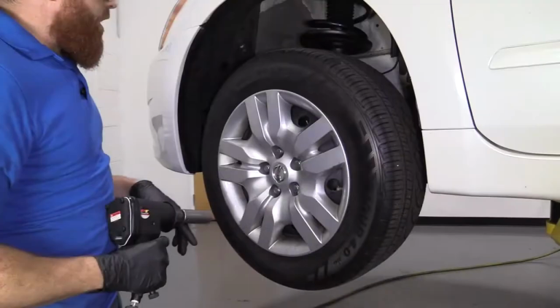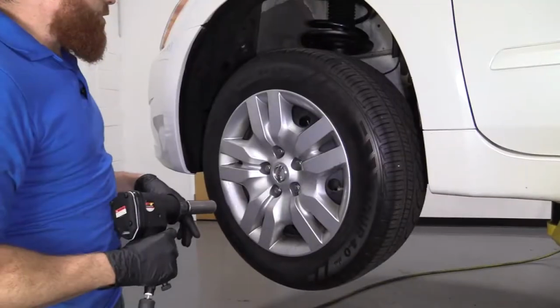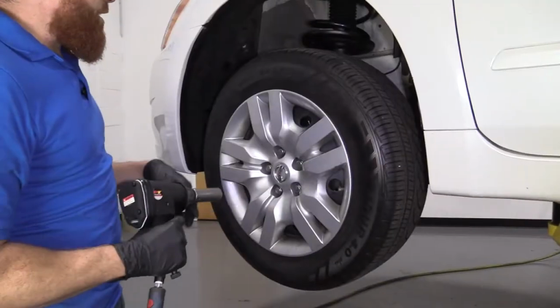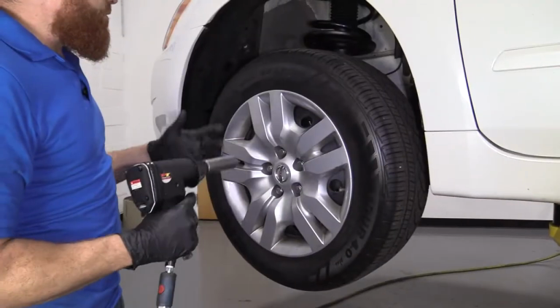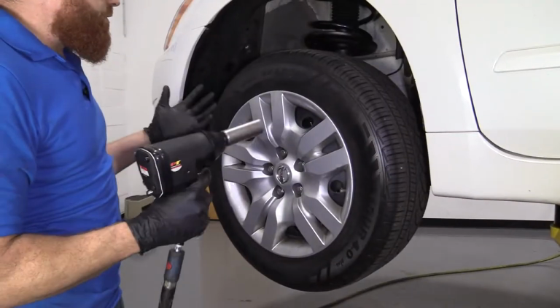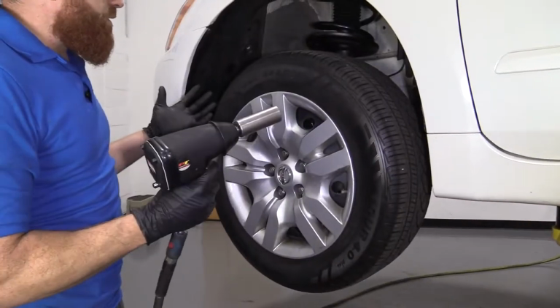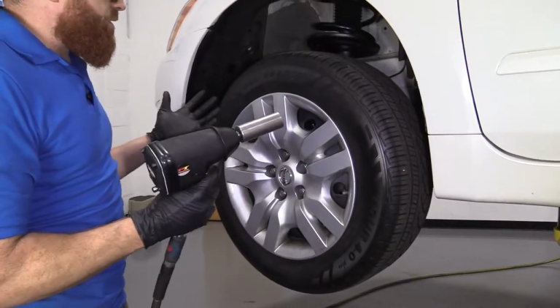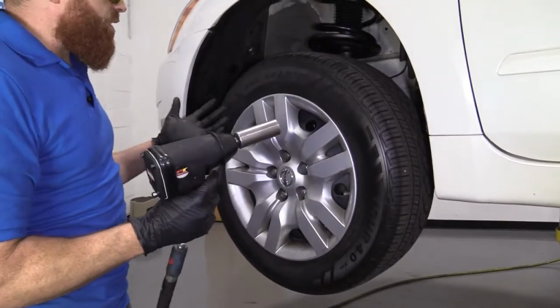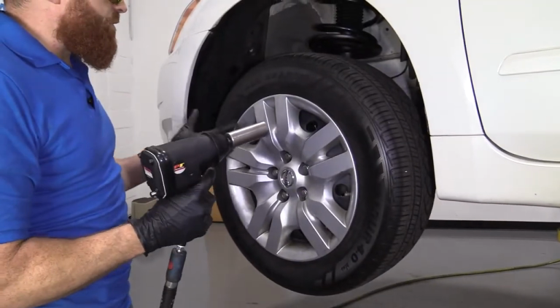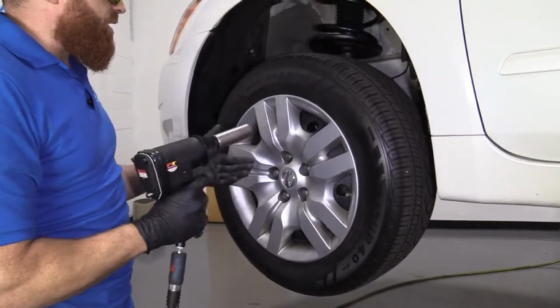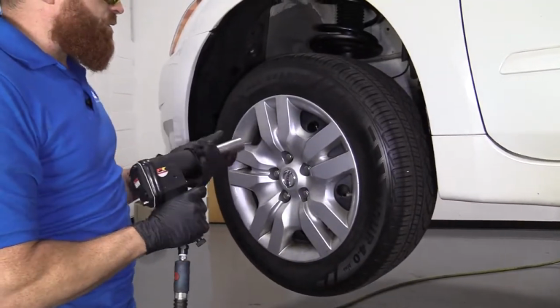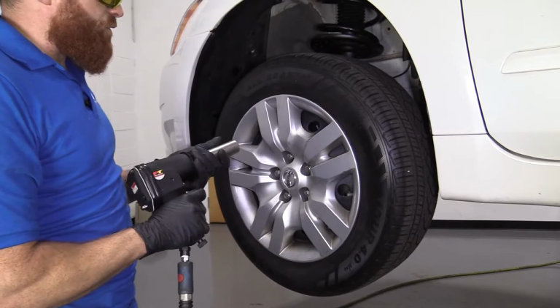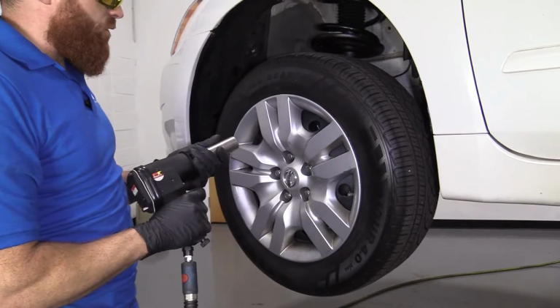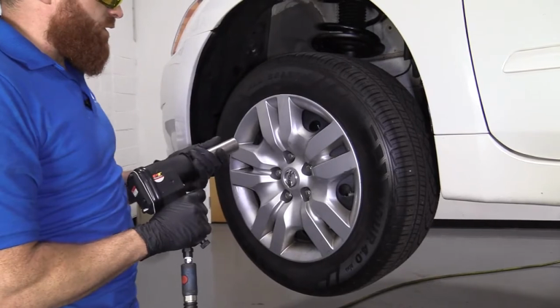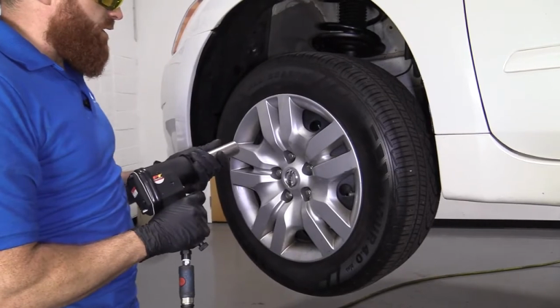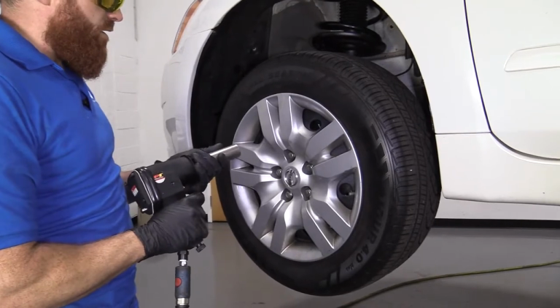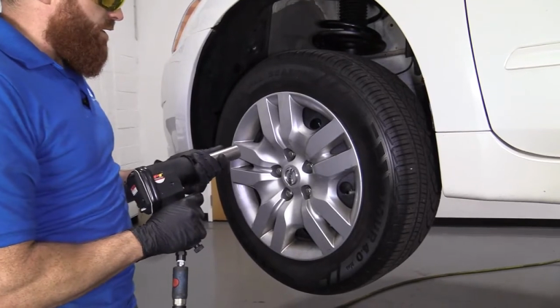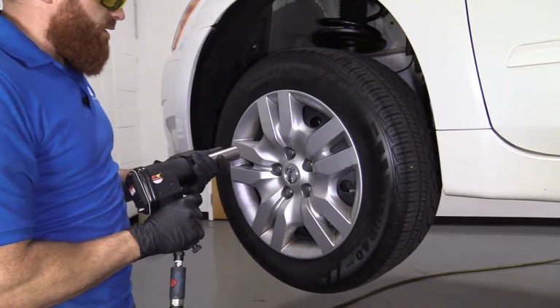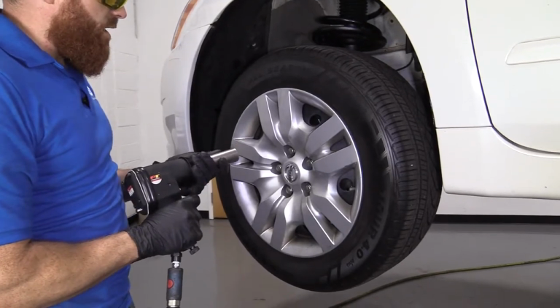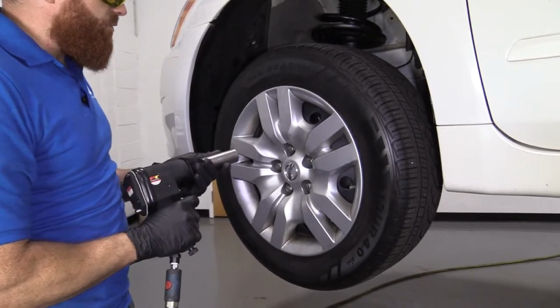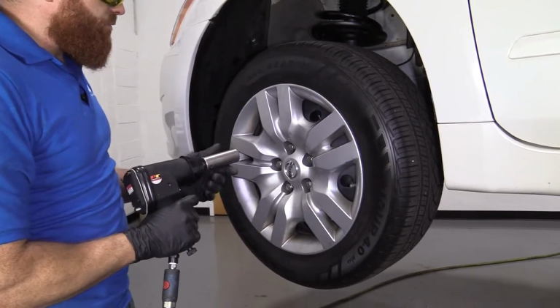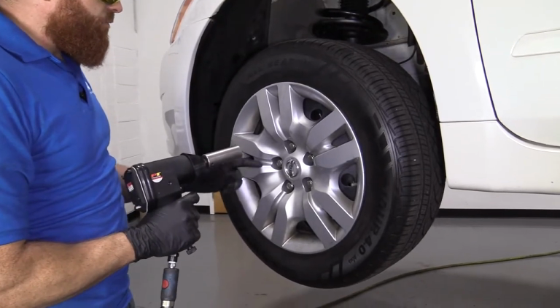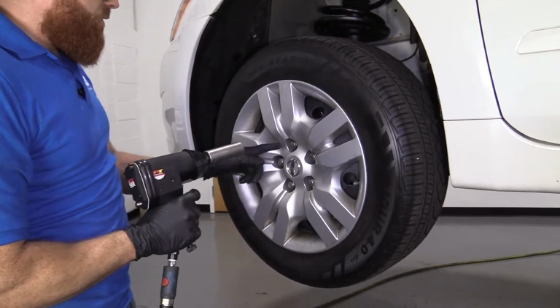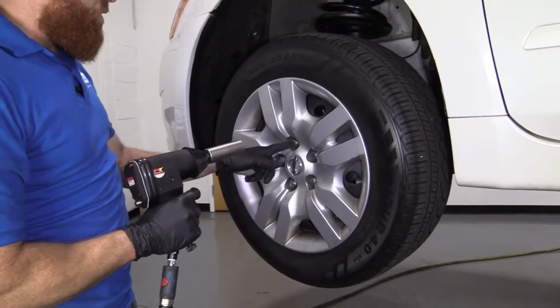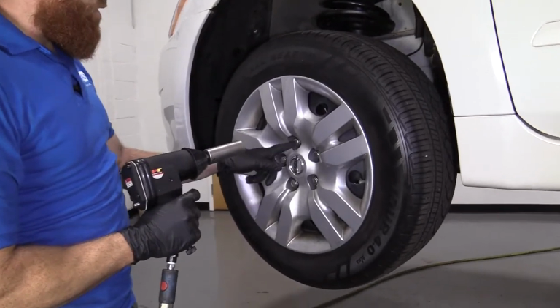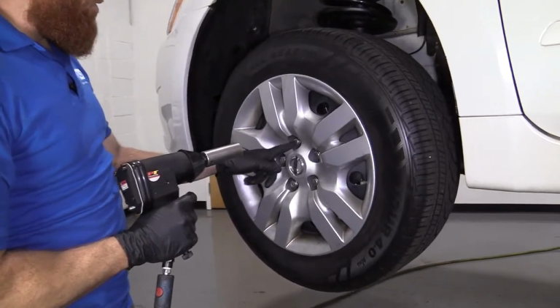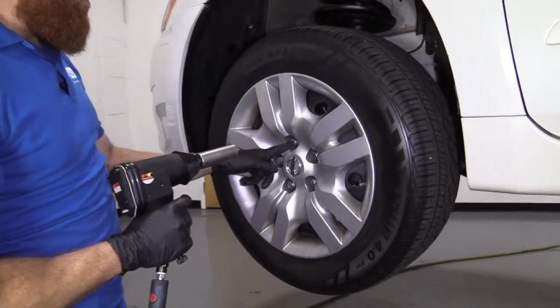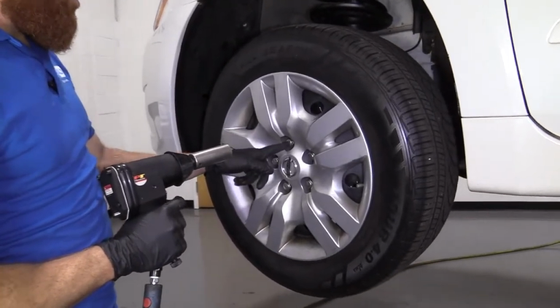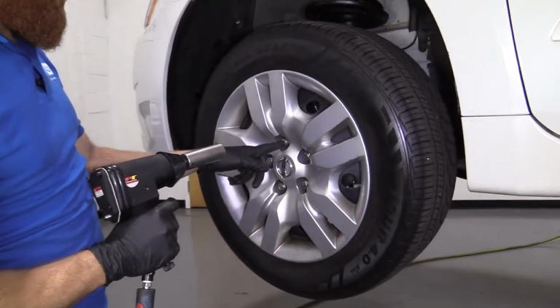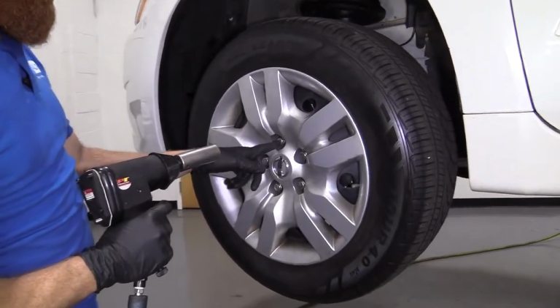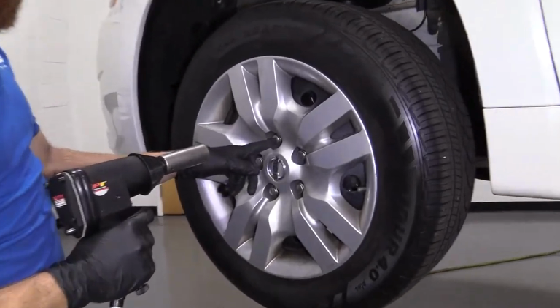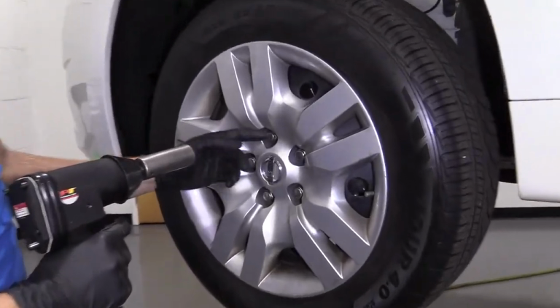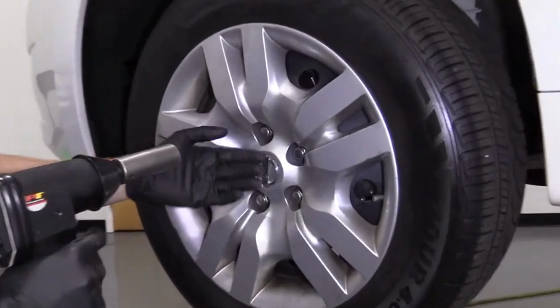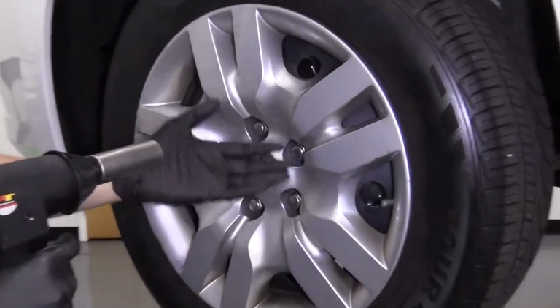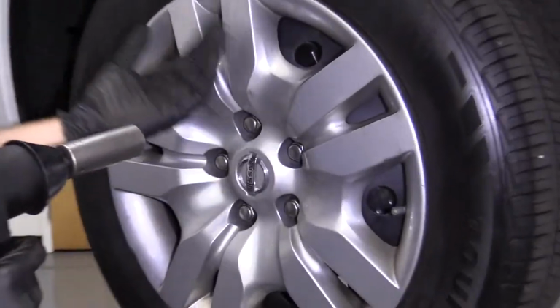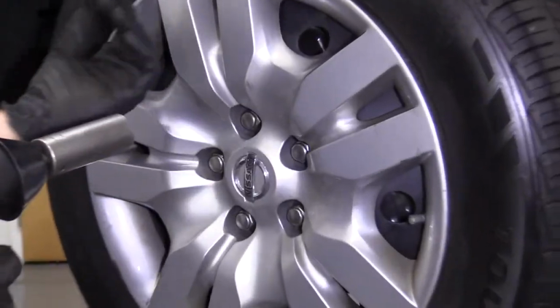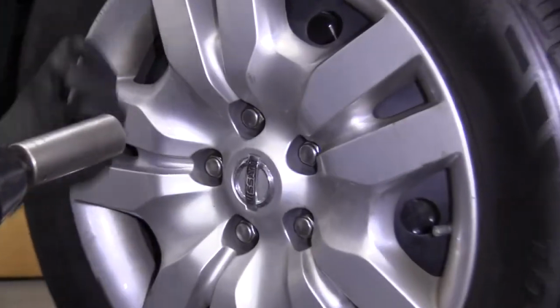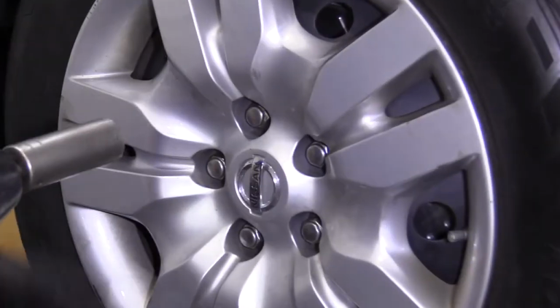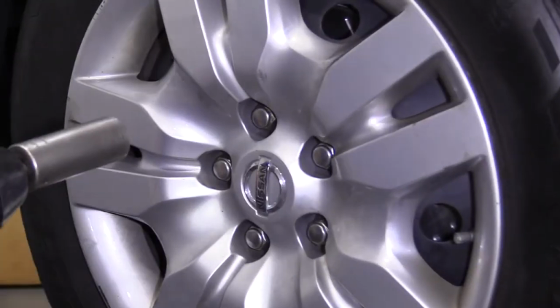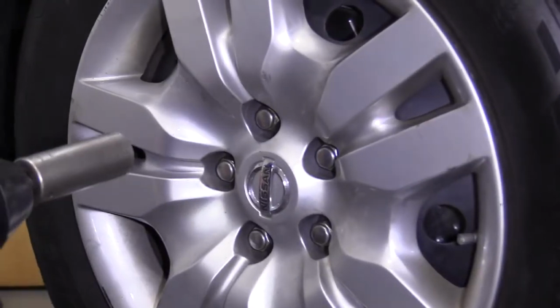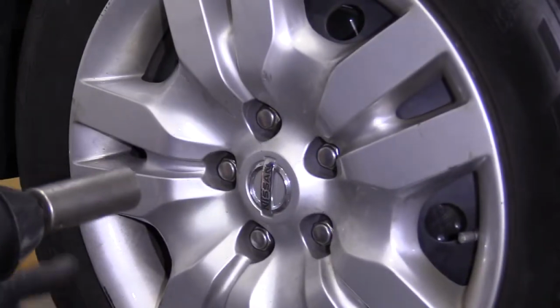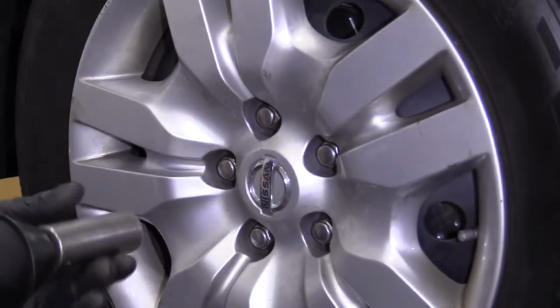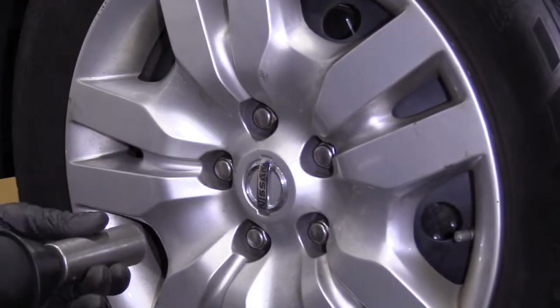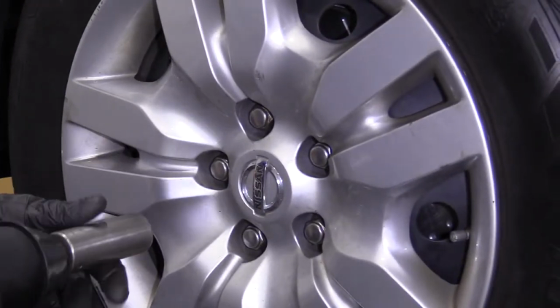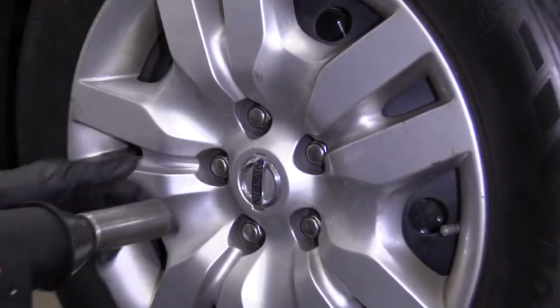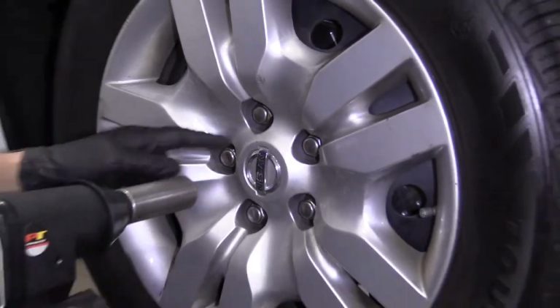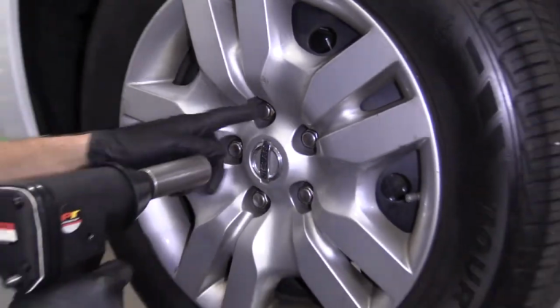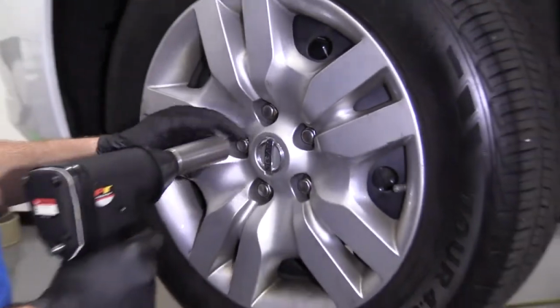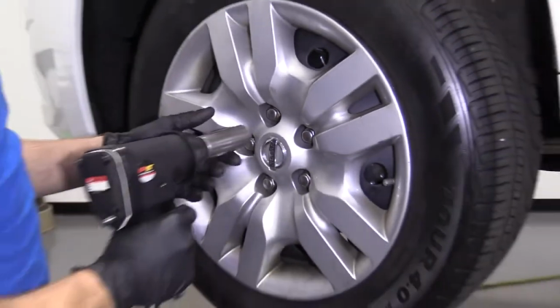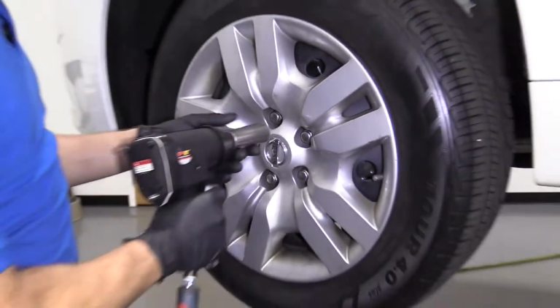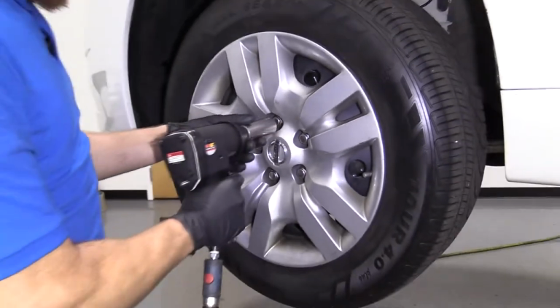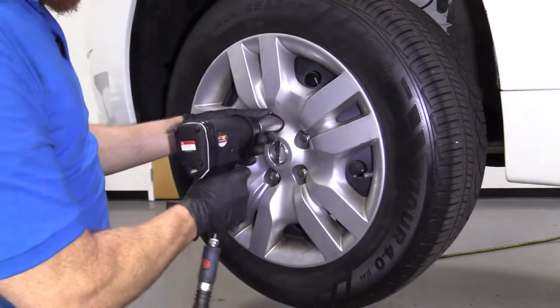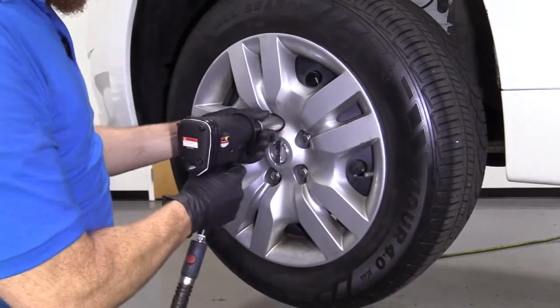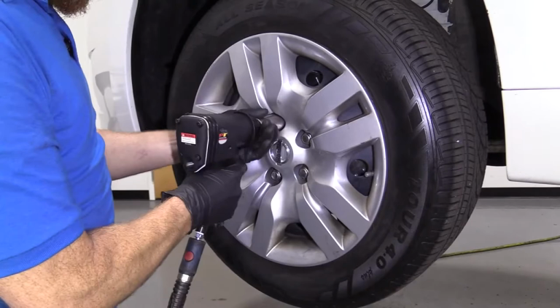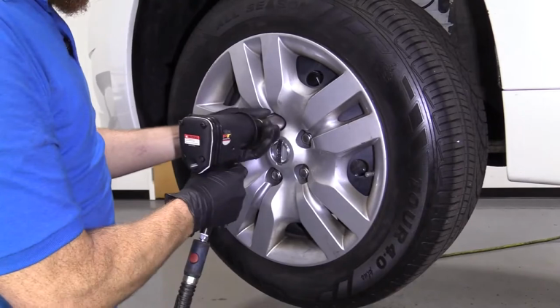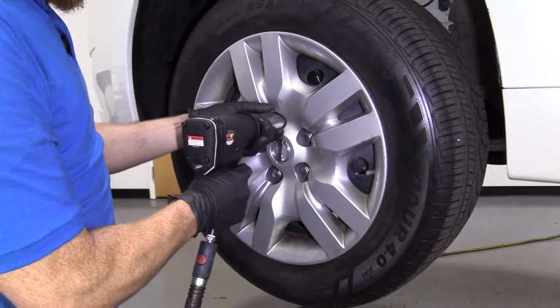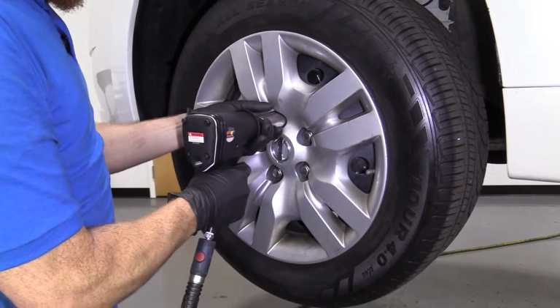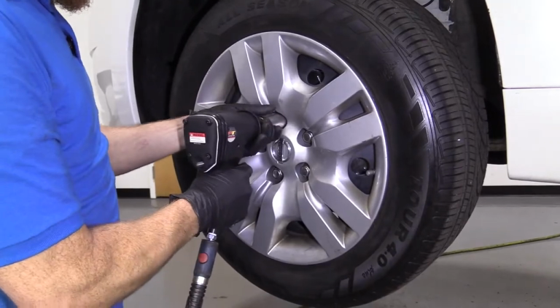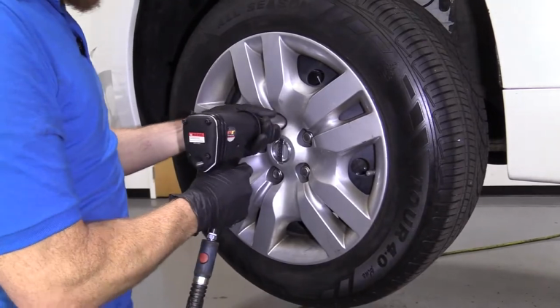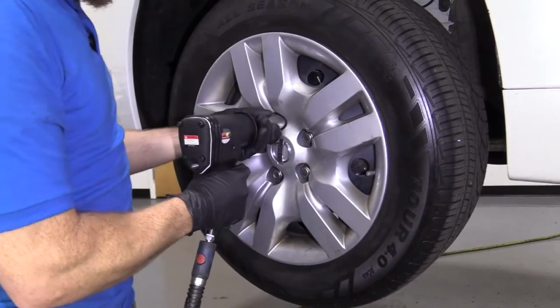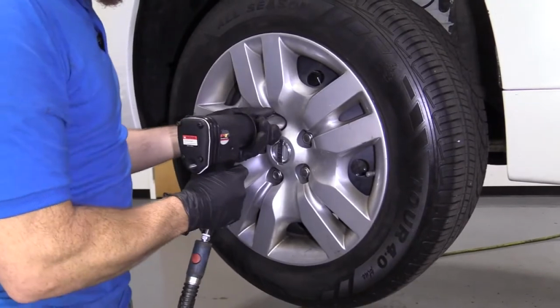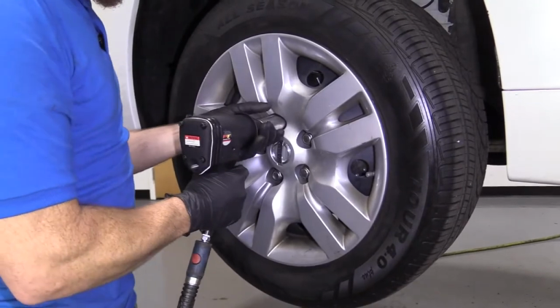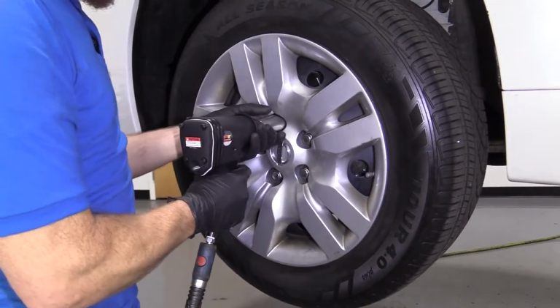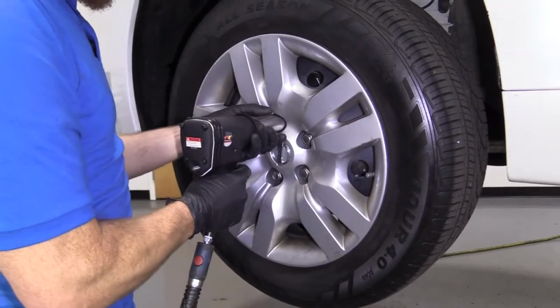Now I'm going to switch over to the air gun, 21 millimeter, but you can continue with a ratchet if you want. Just take off all five of these lug nuts.